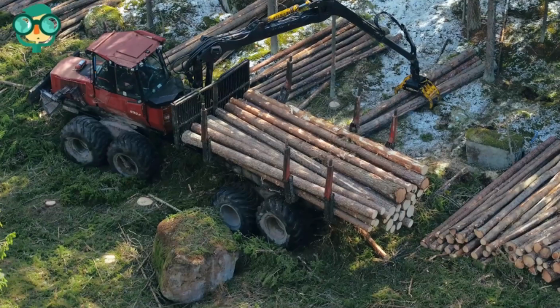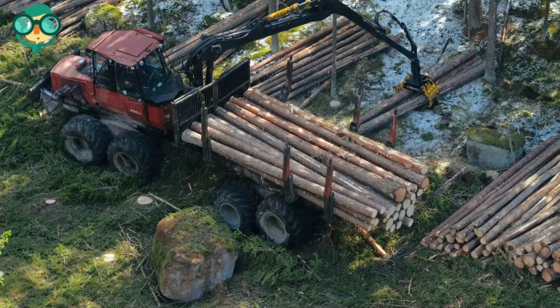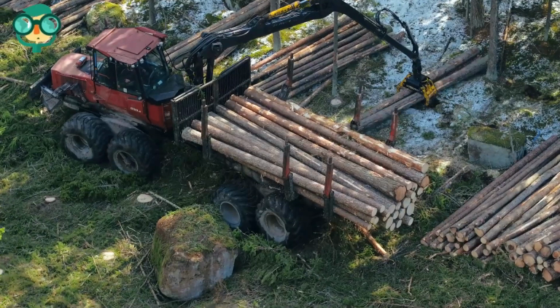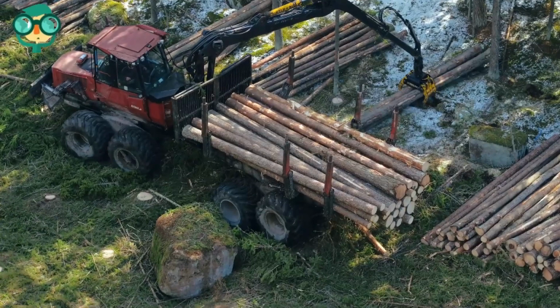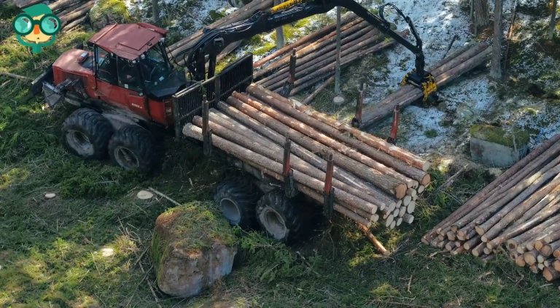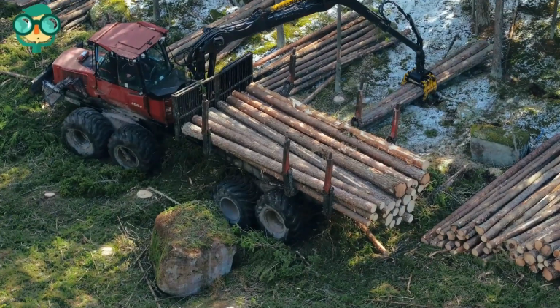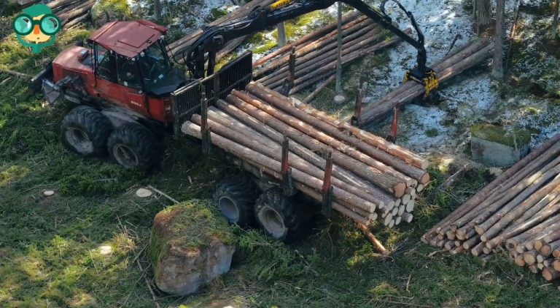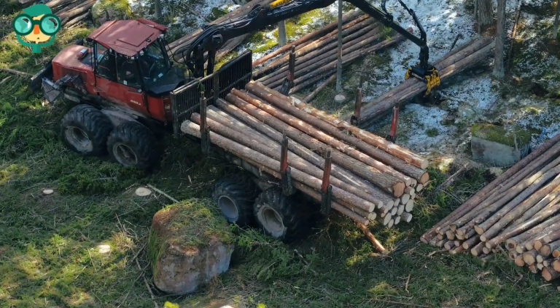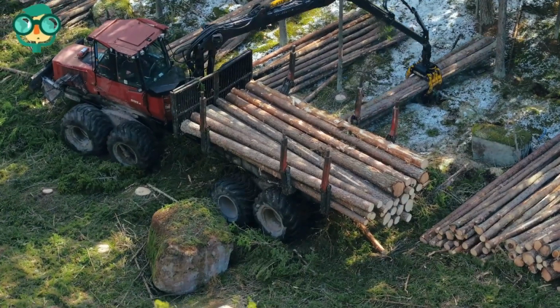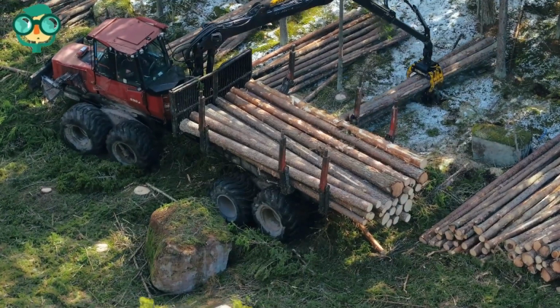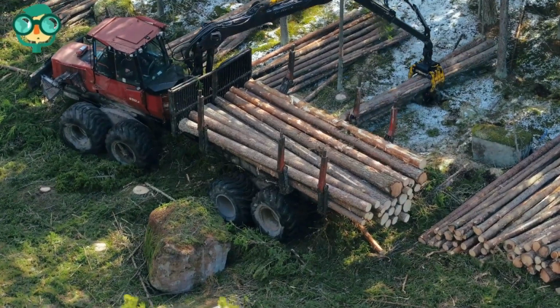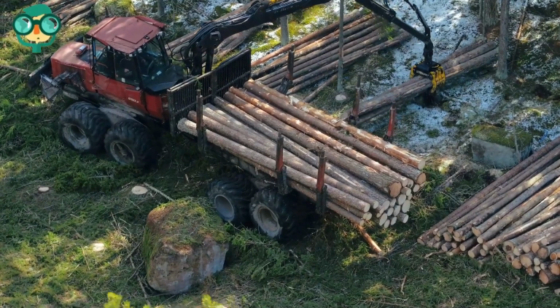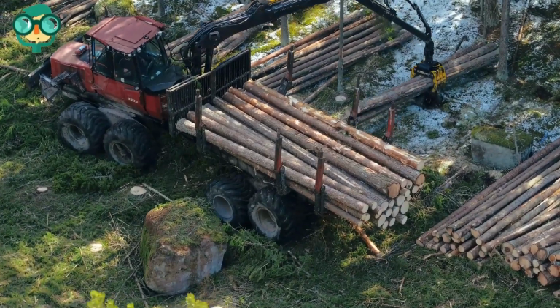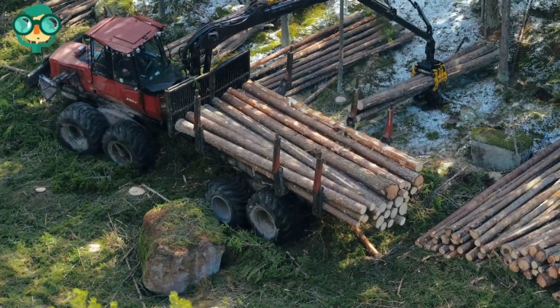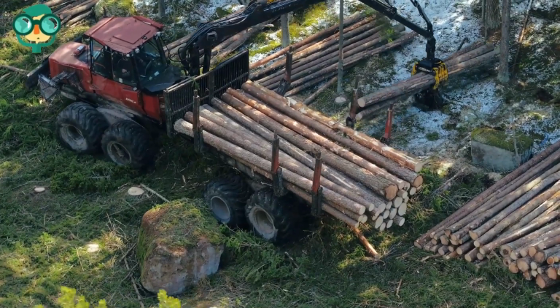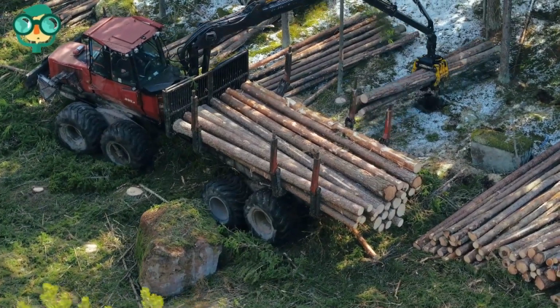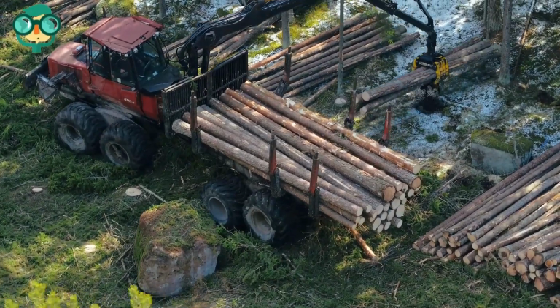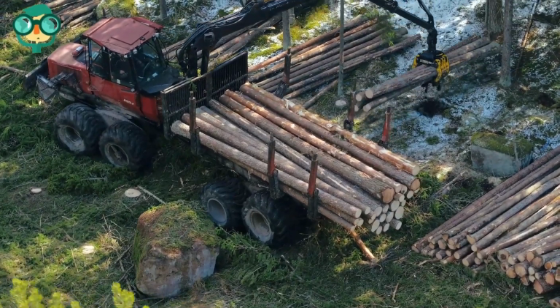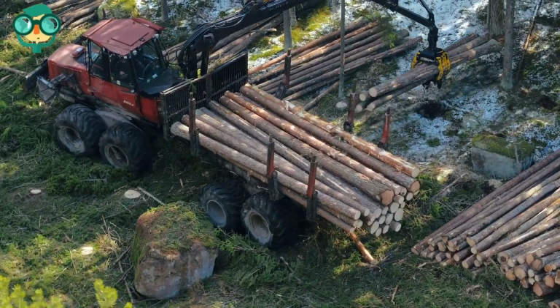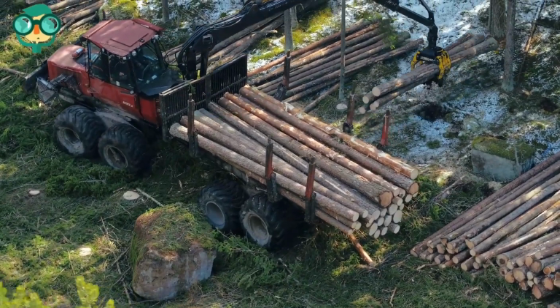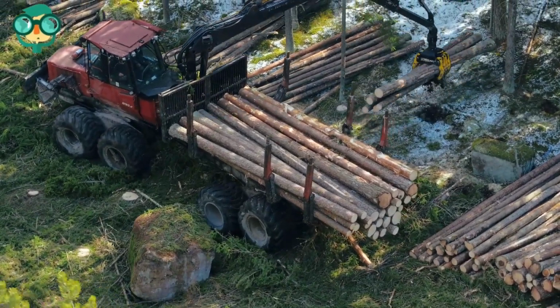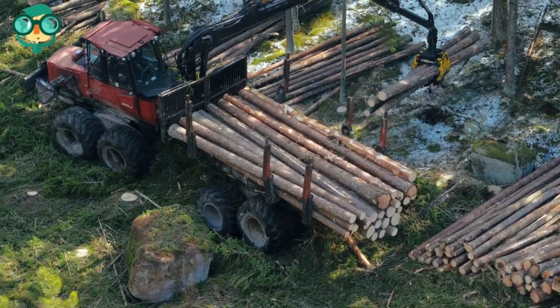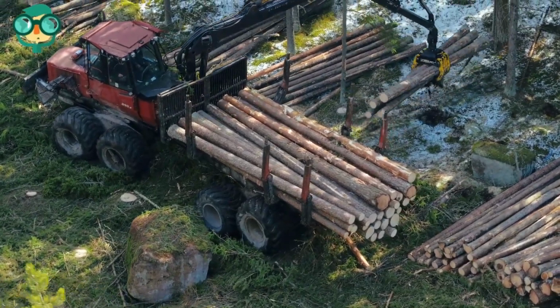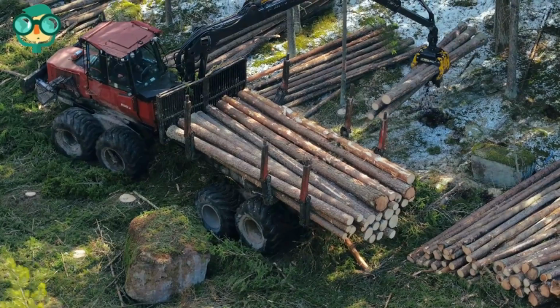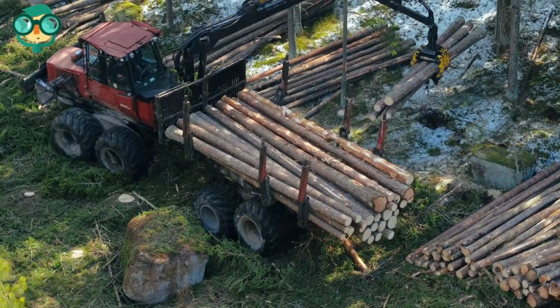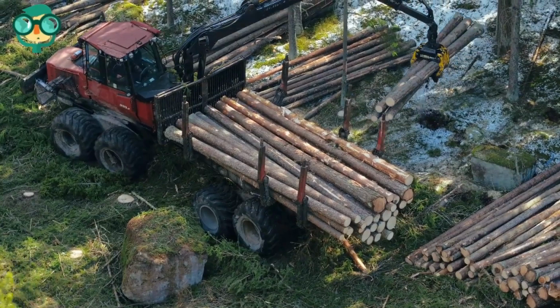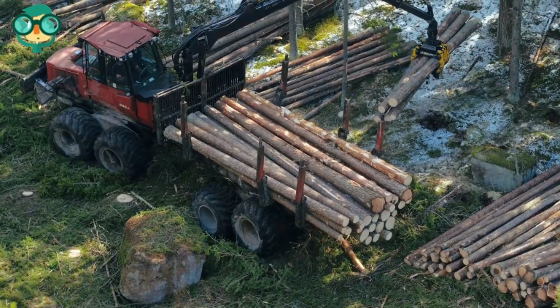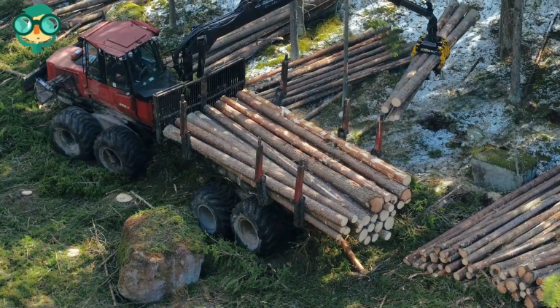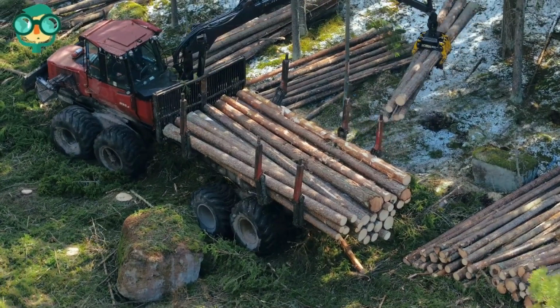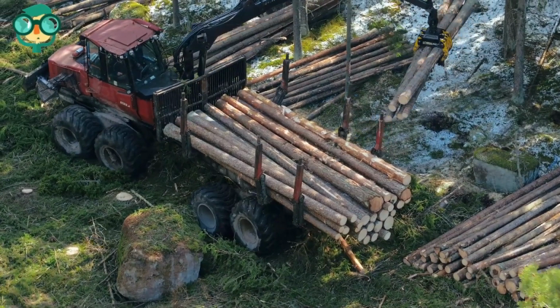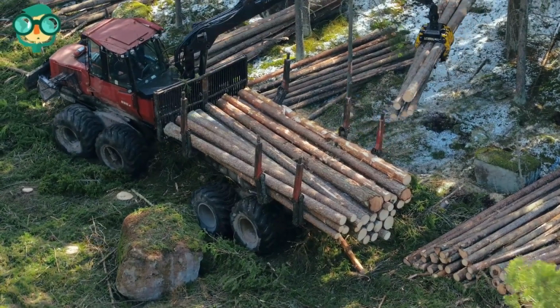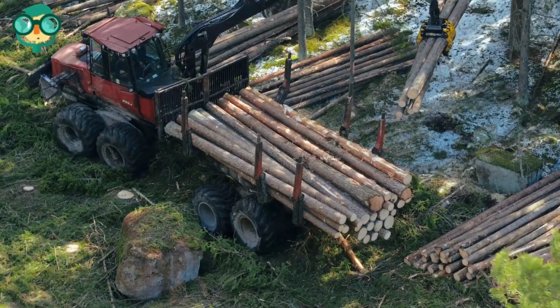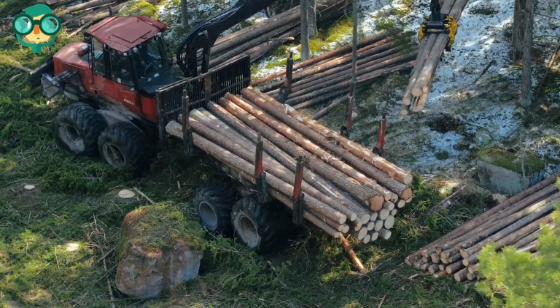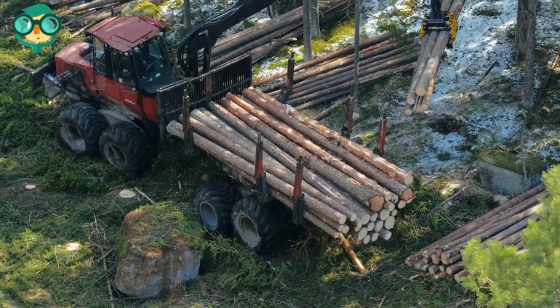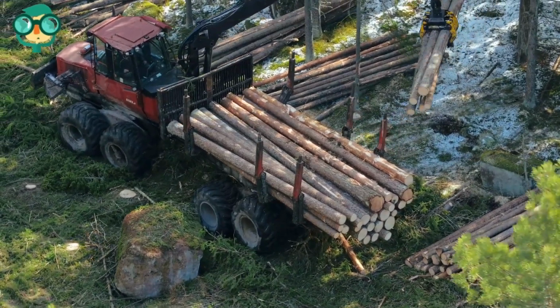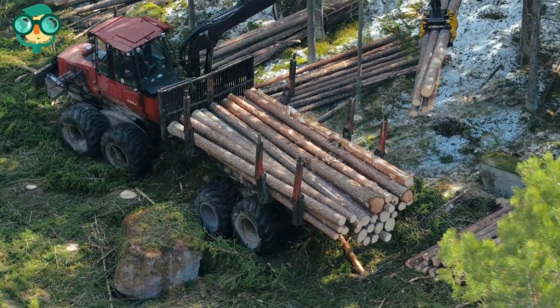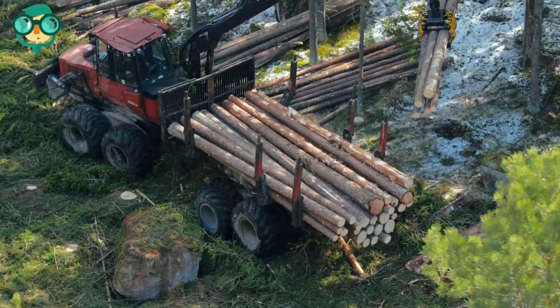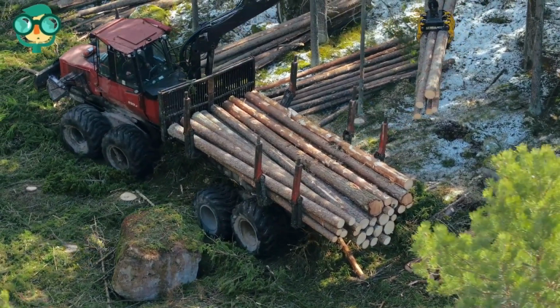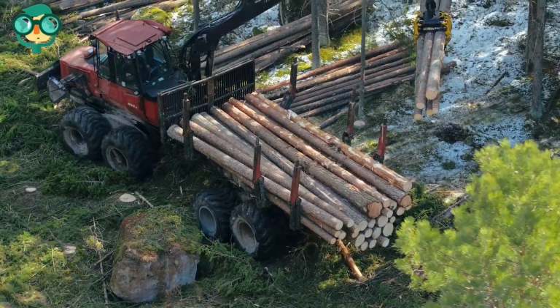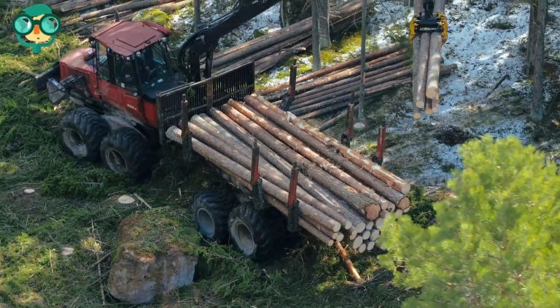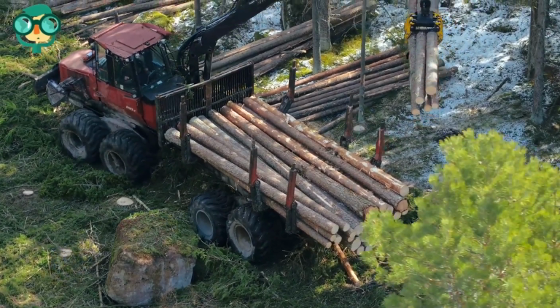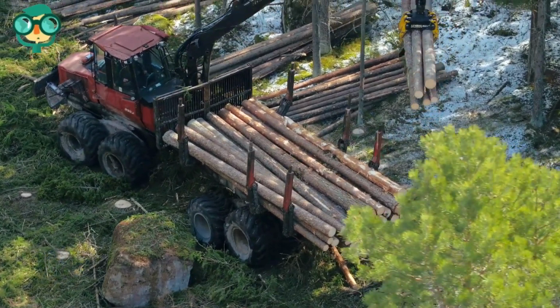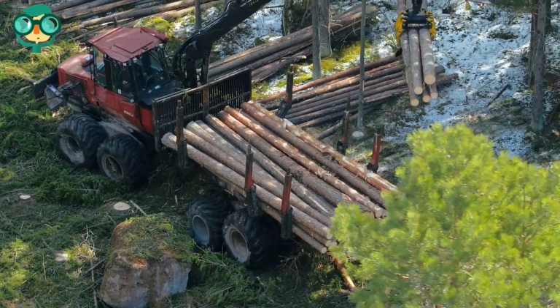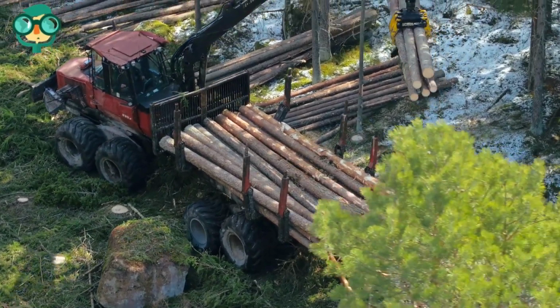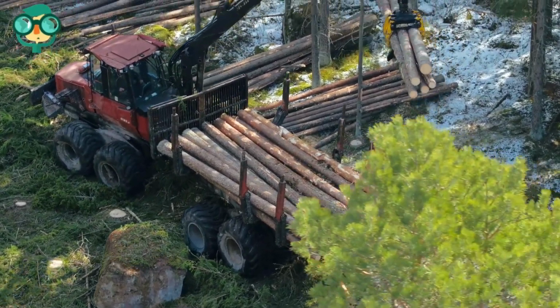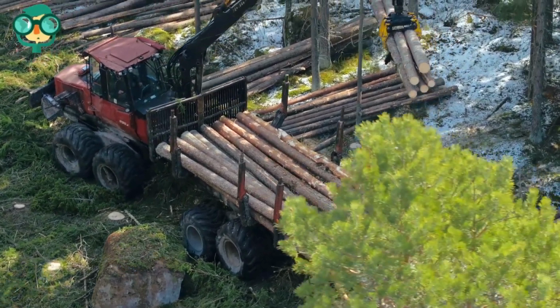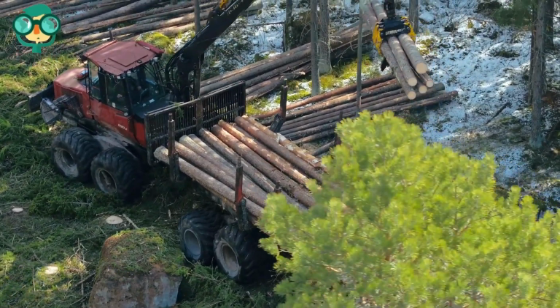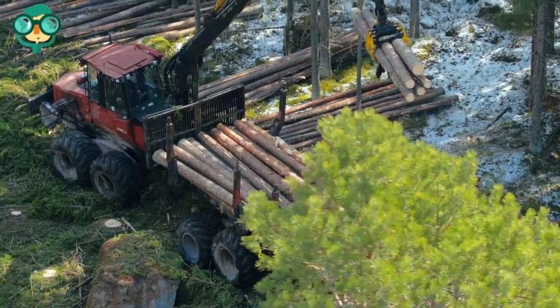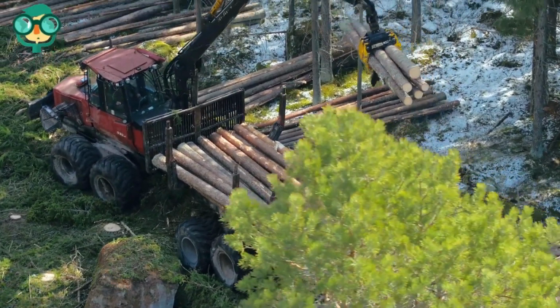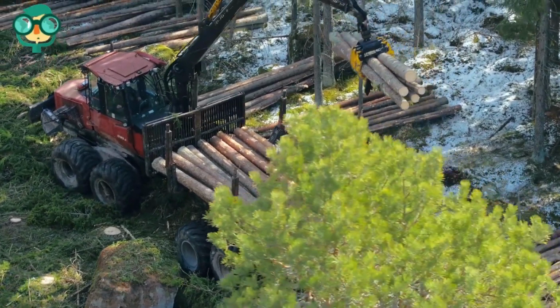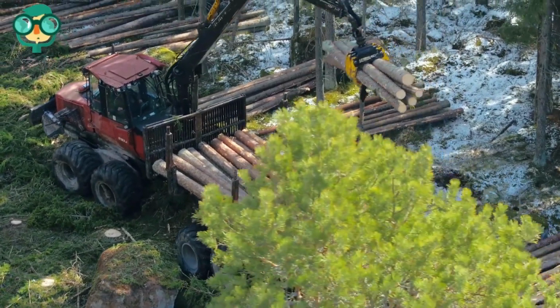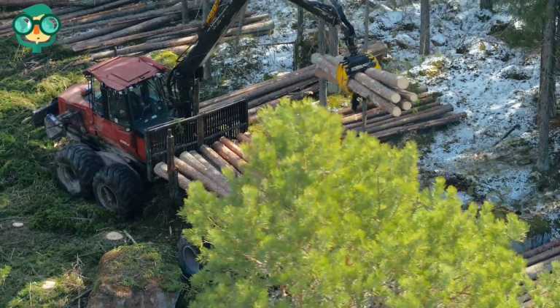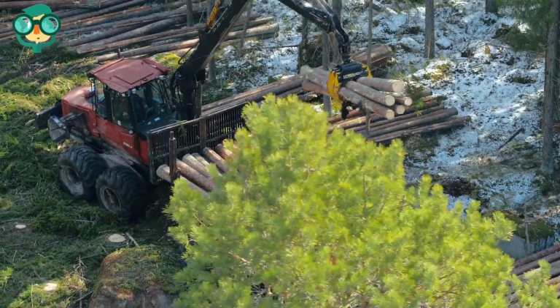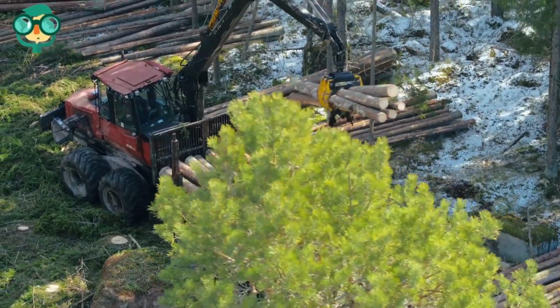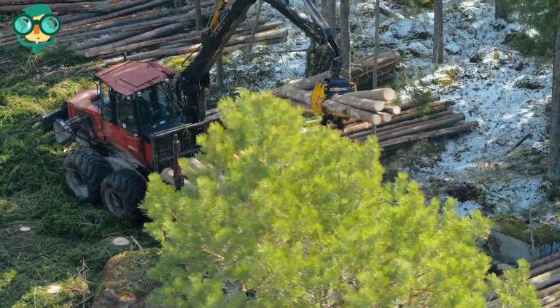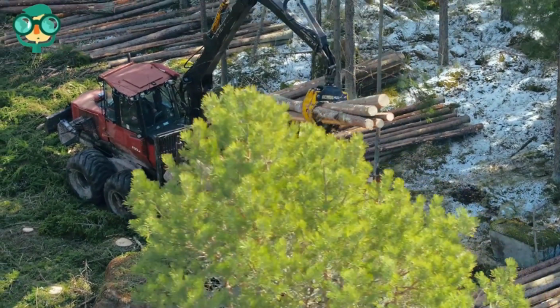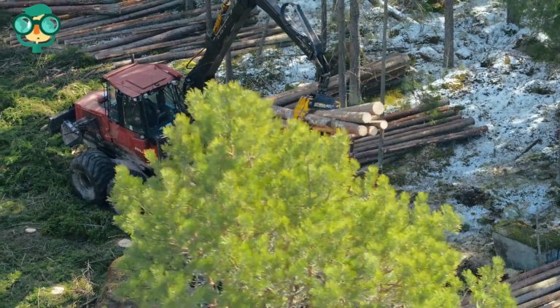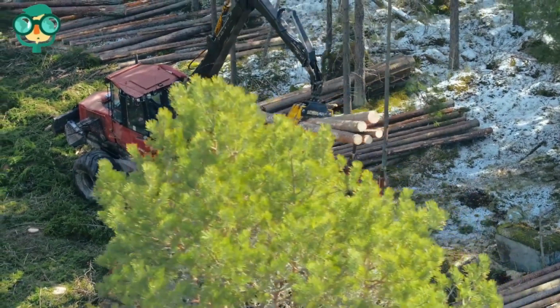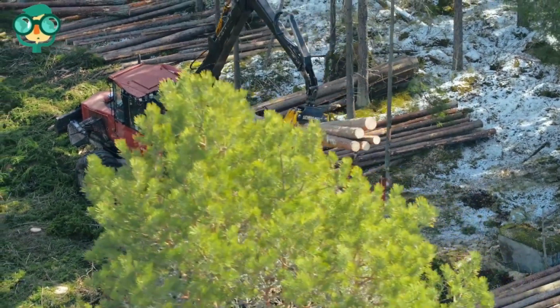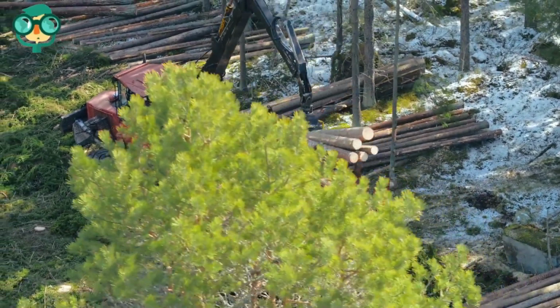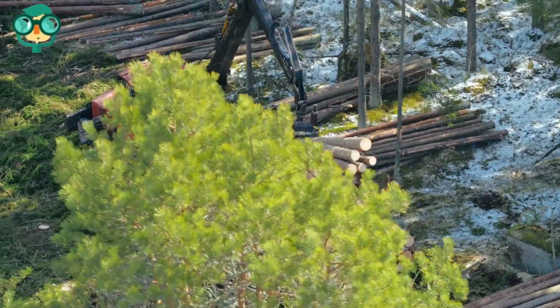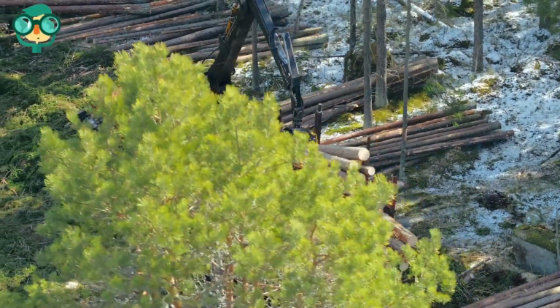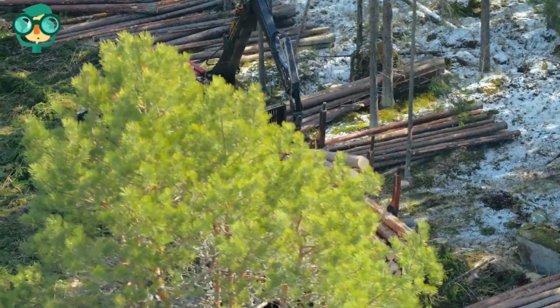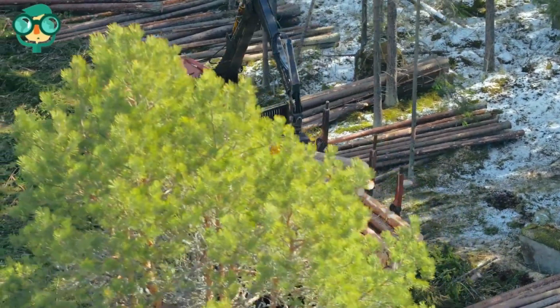To help reduce logging, there are many things you can do at home, school, and work to cut down on paper consumption.